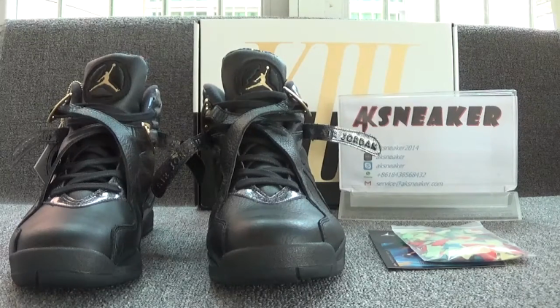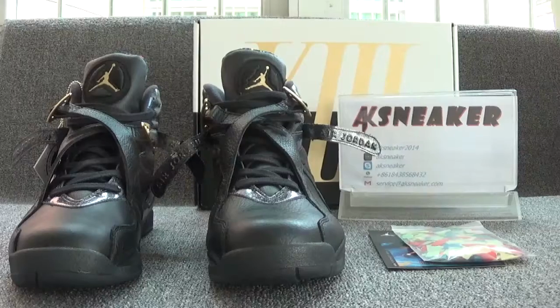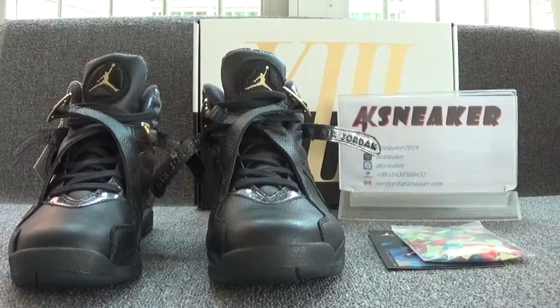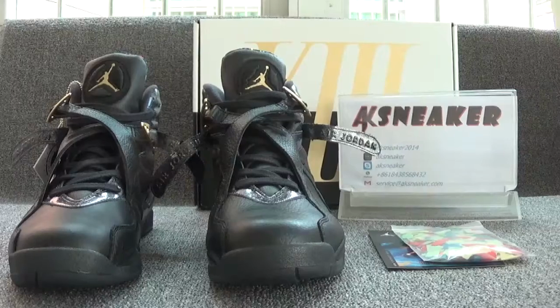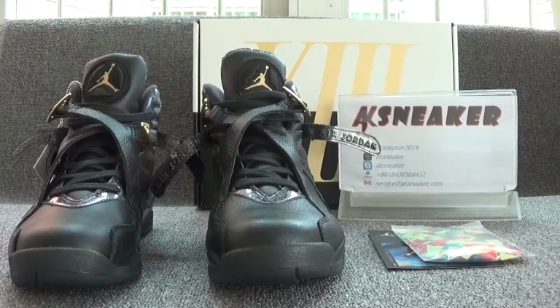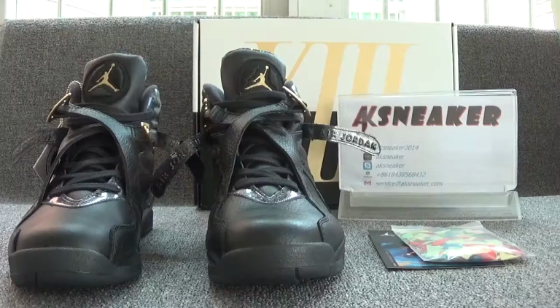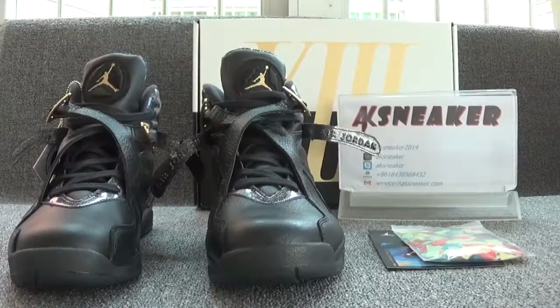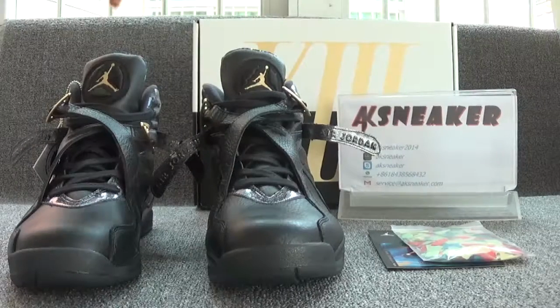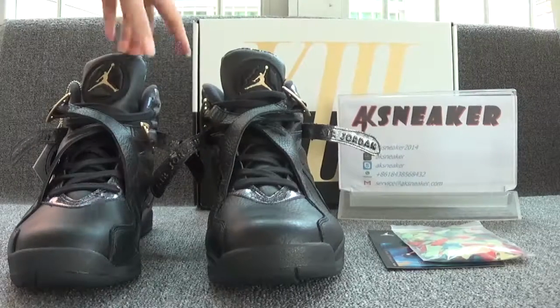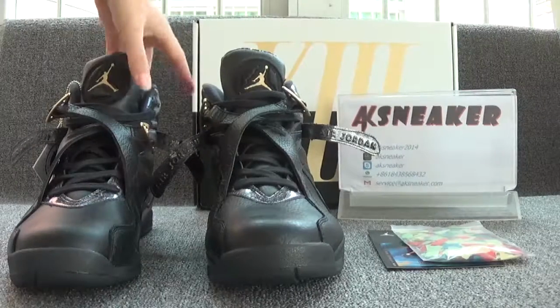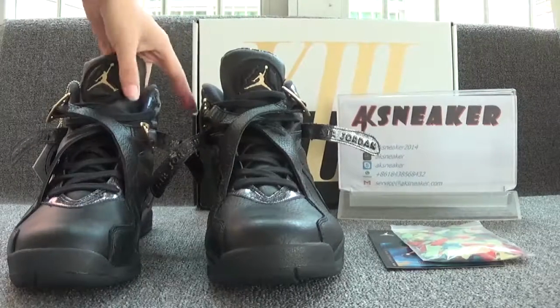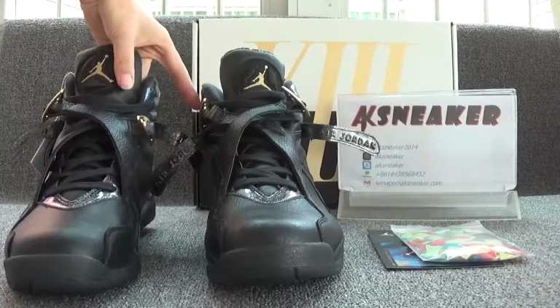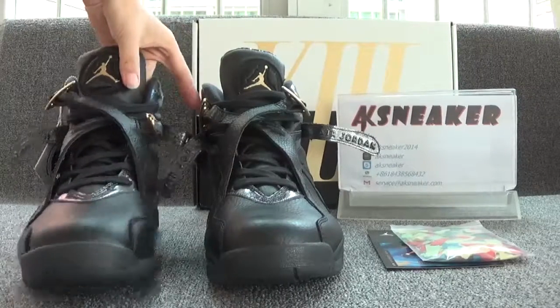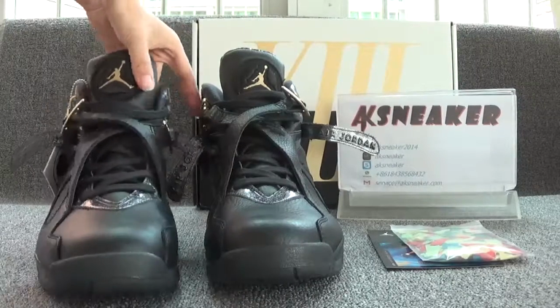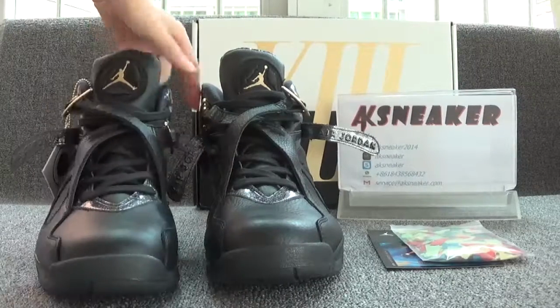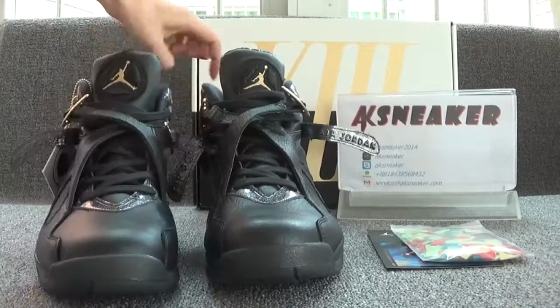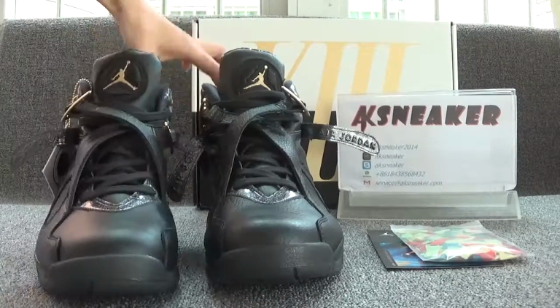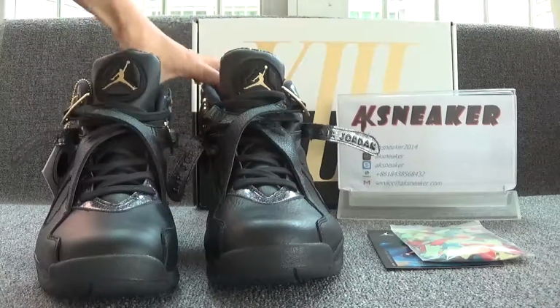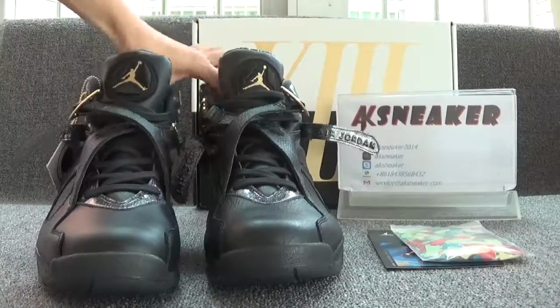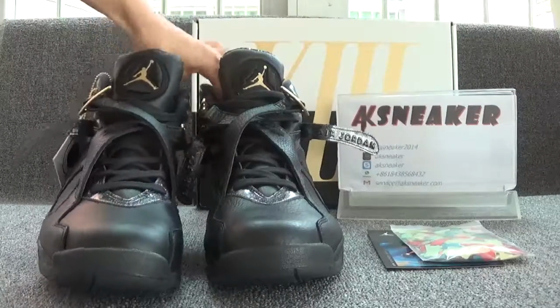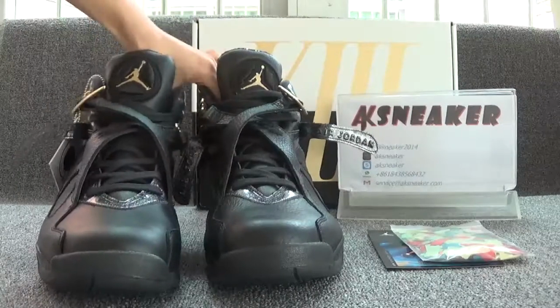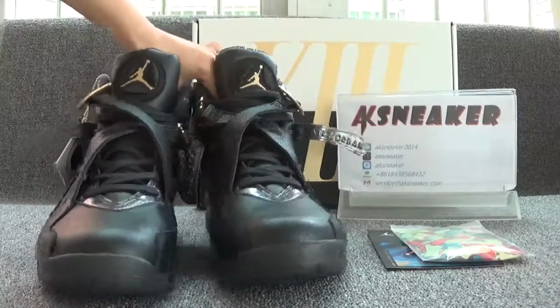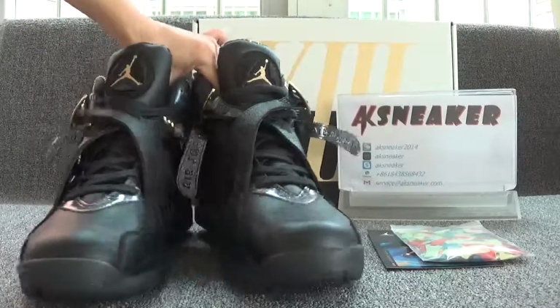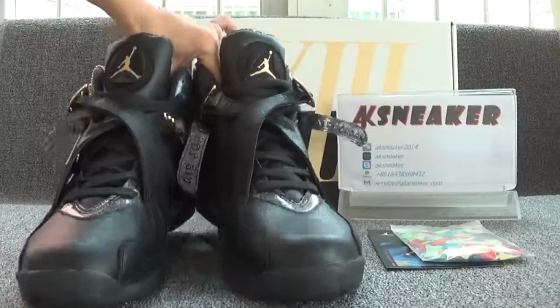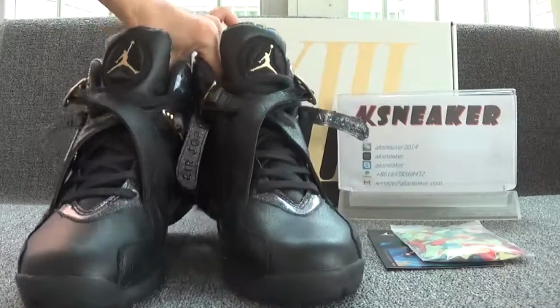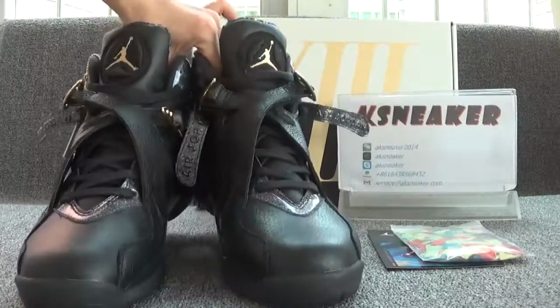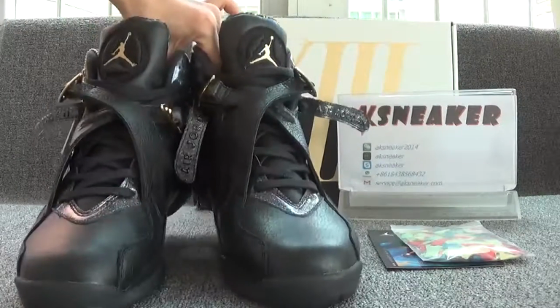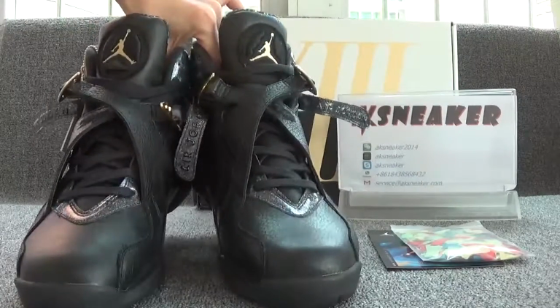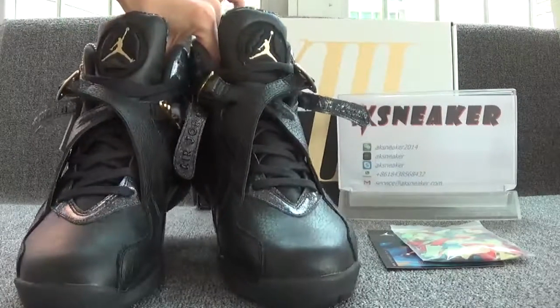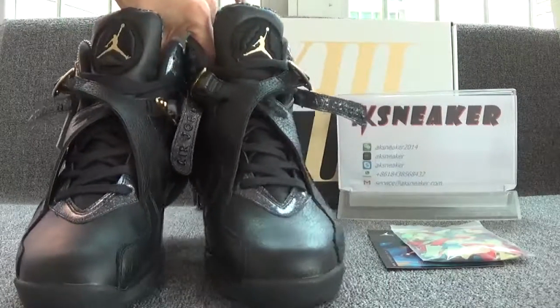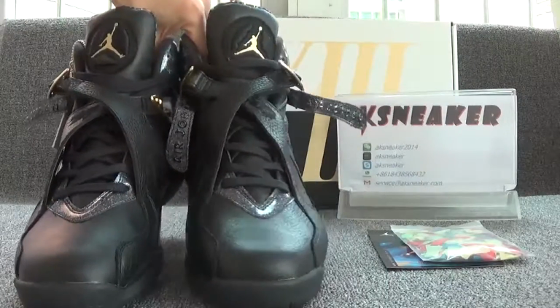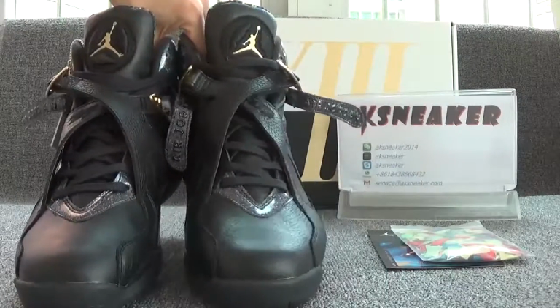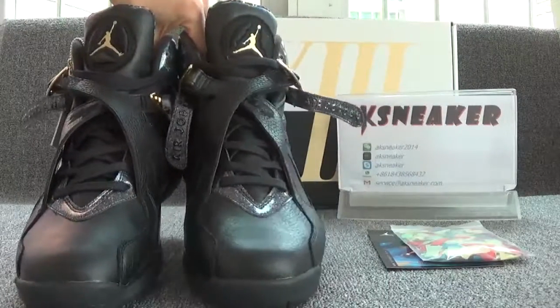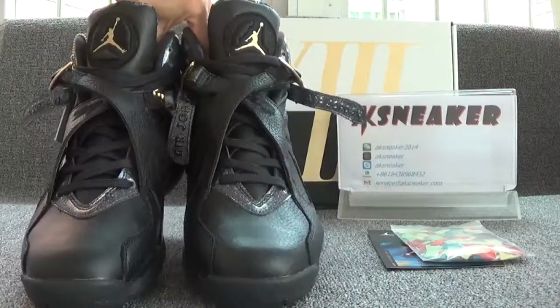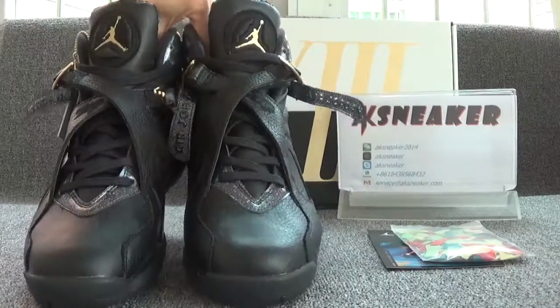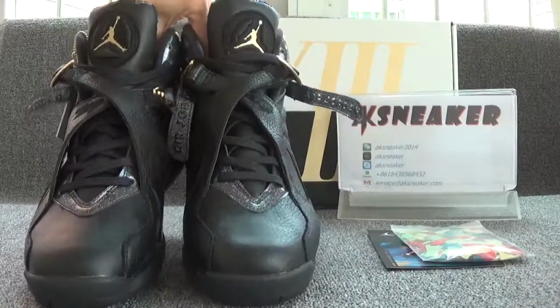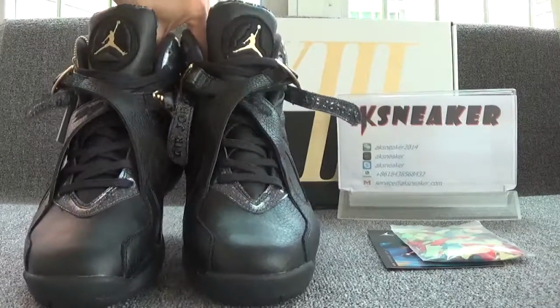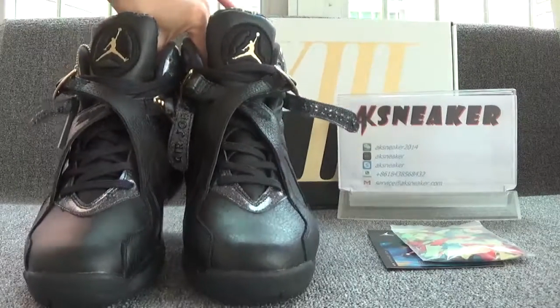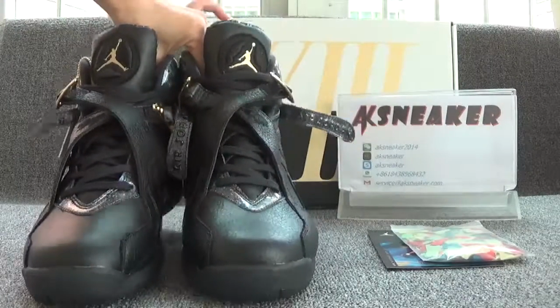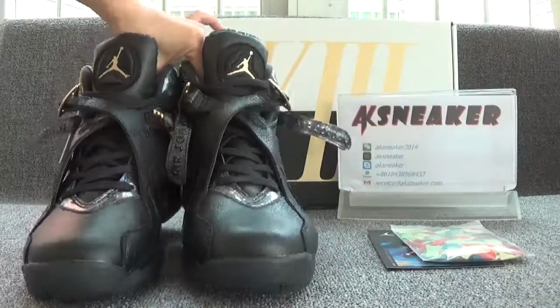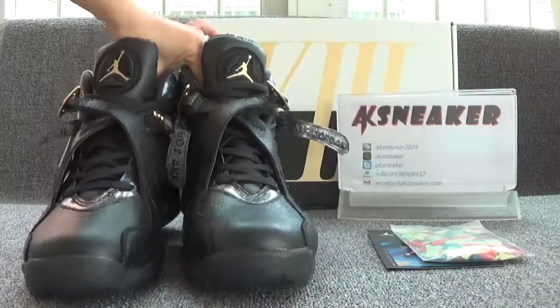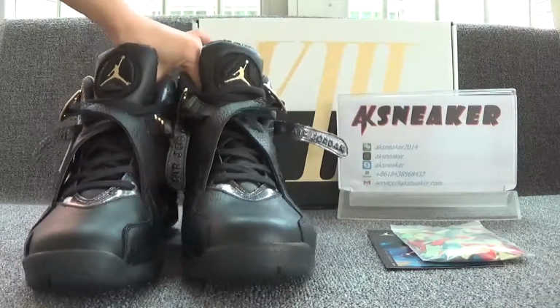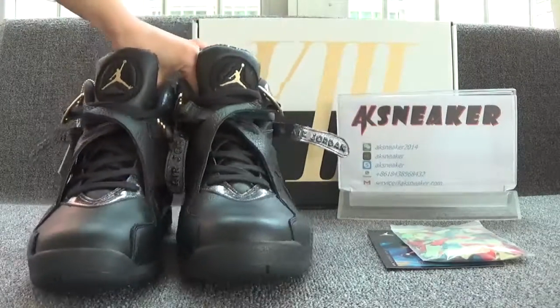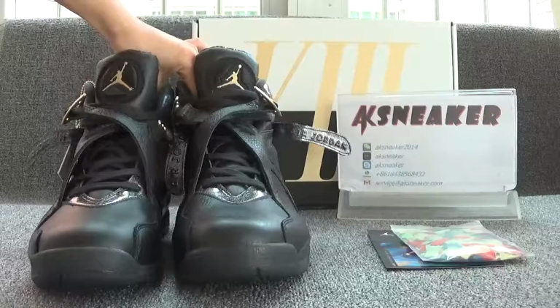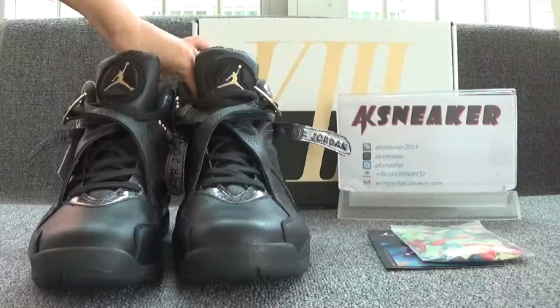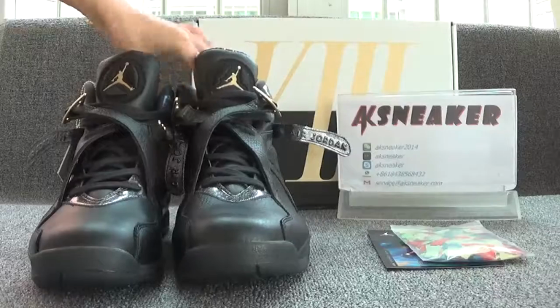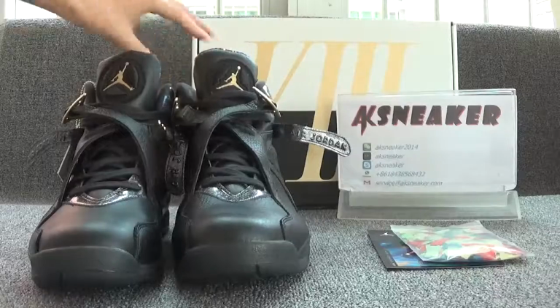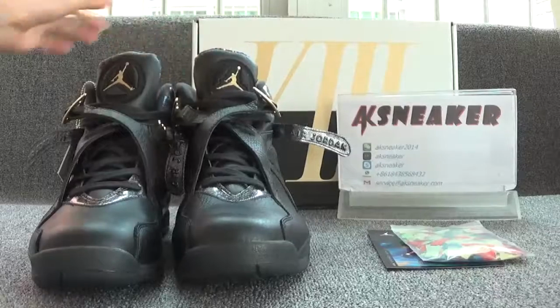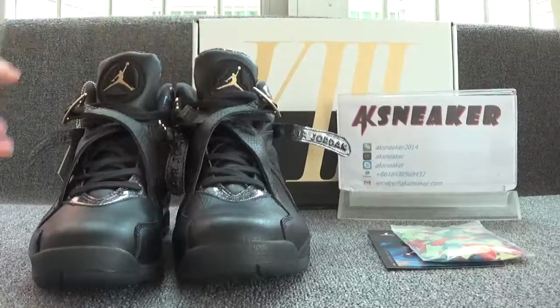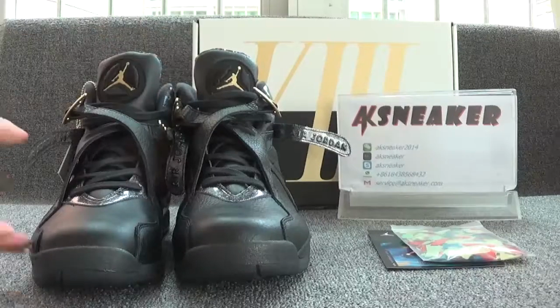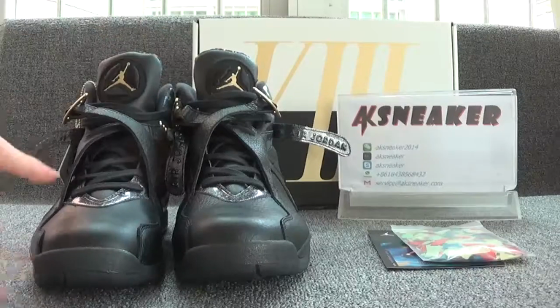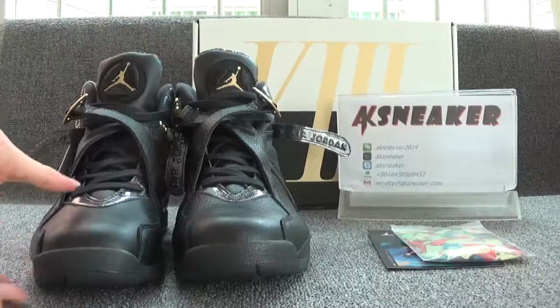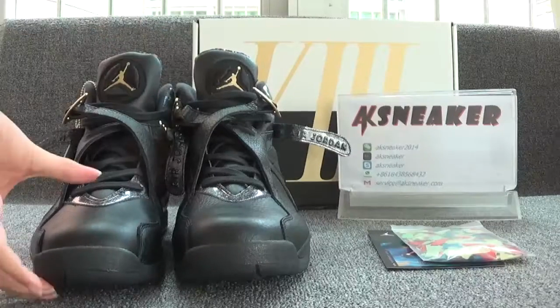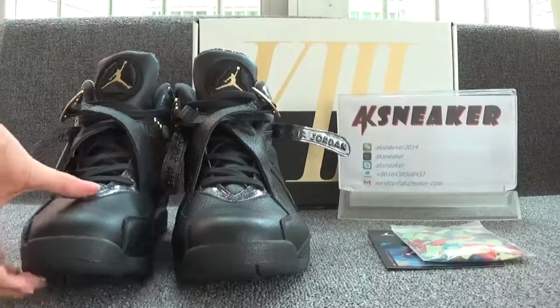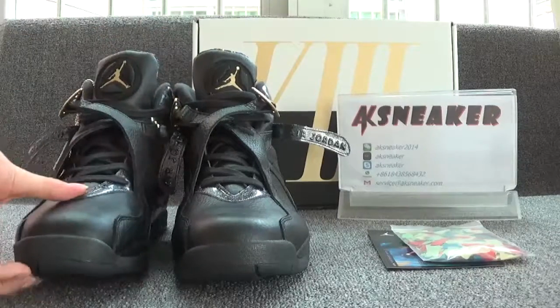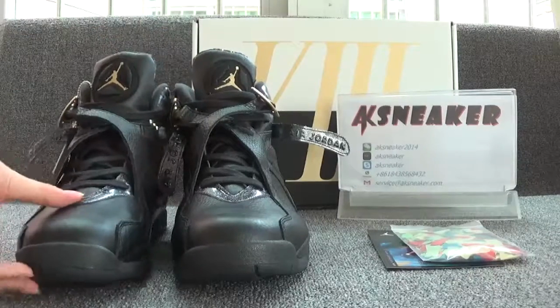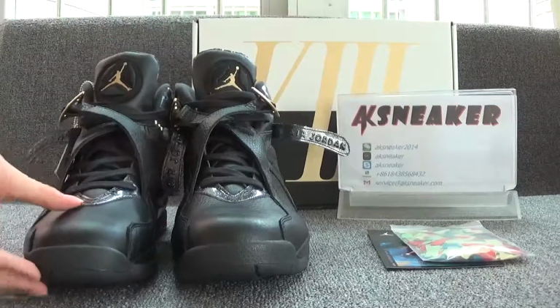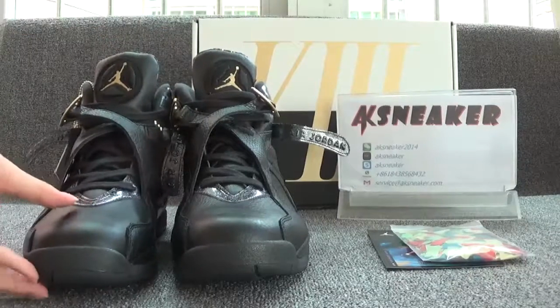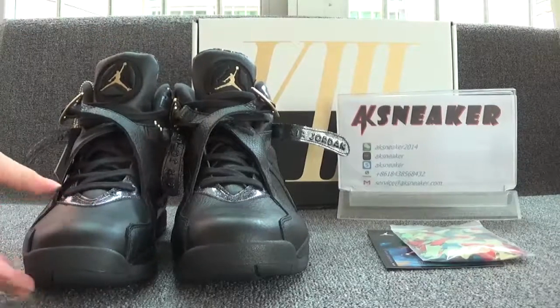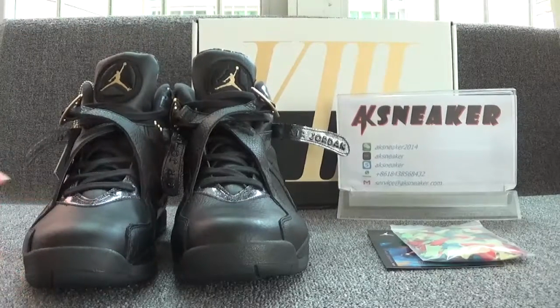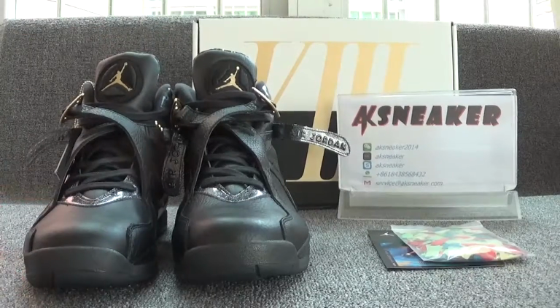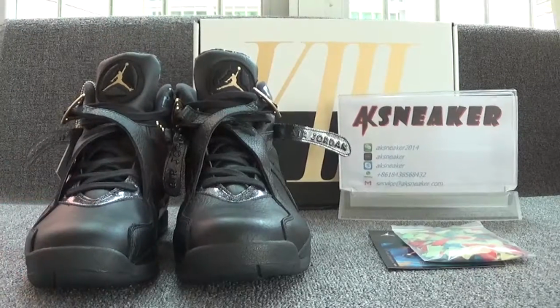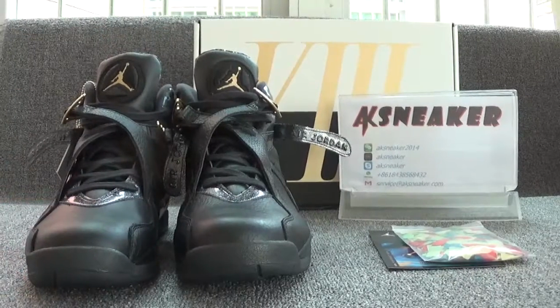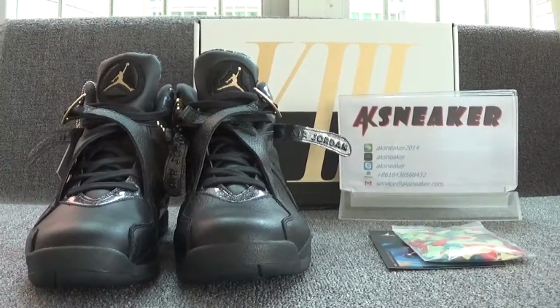We can see many colors of shoes. The shoes are in black color. Now let's check each pair.